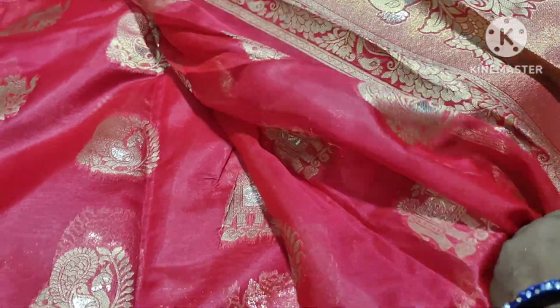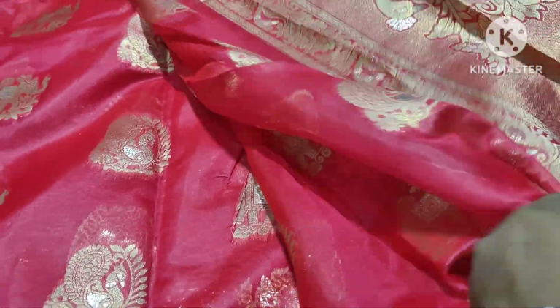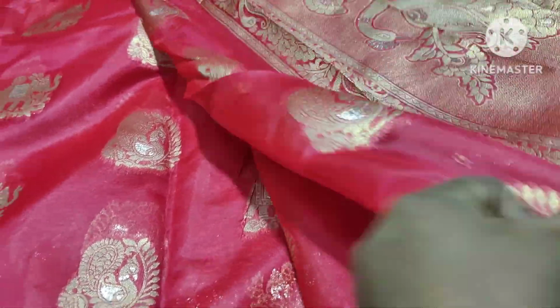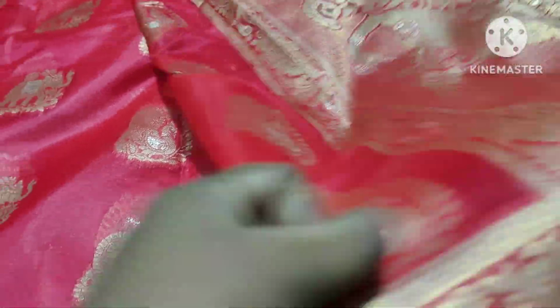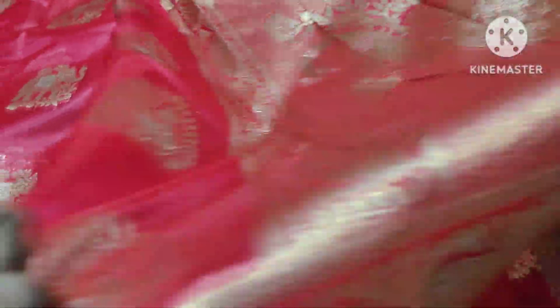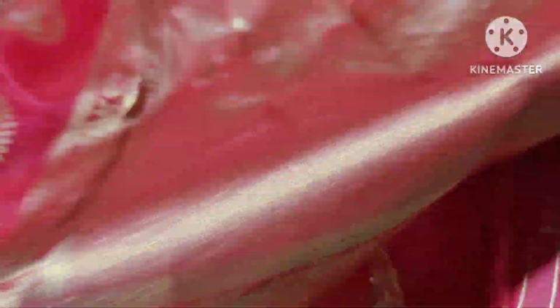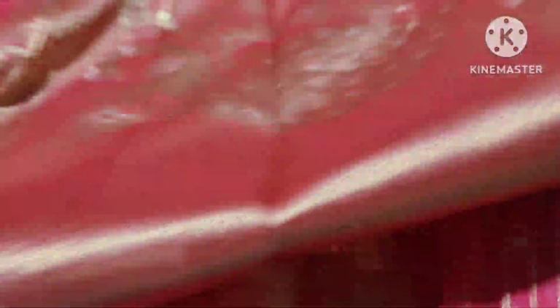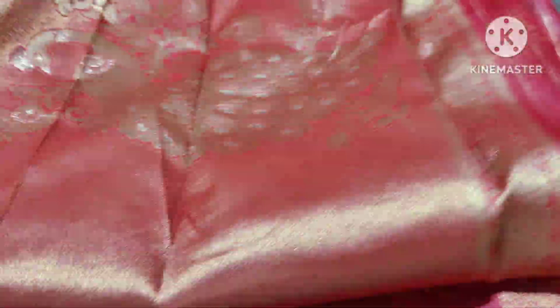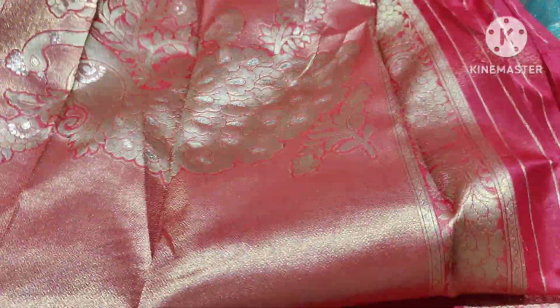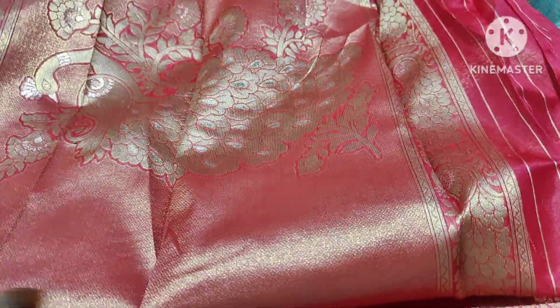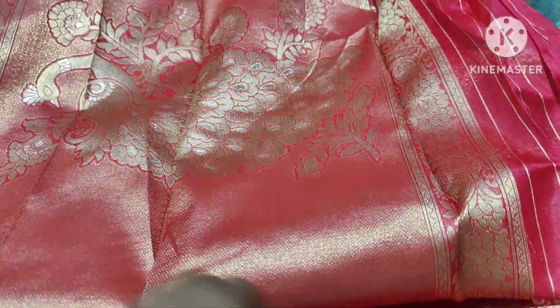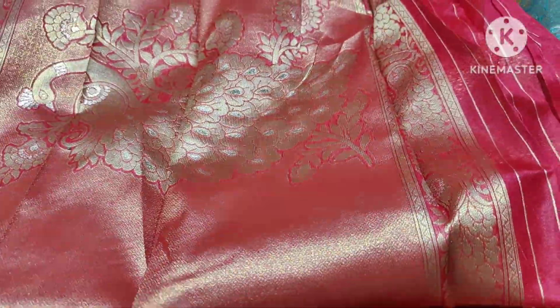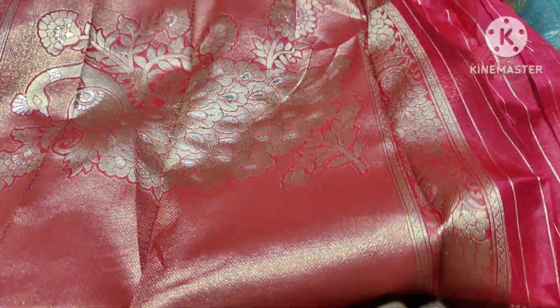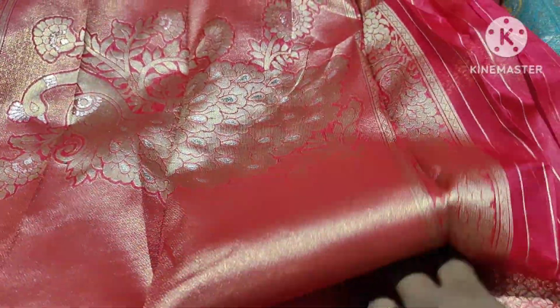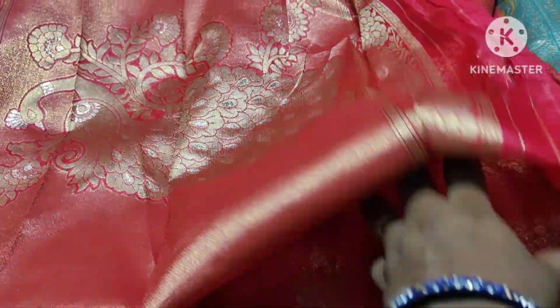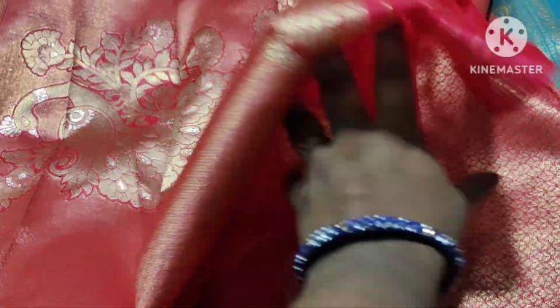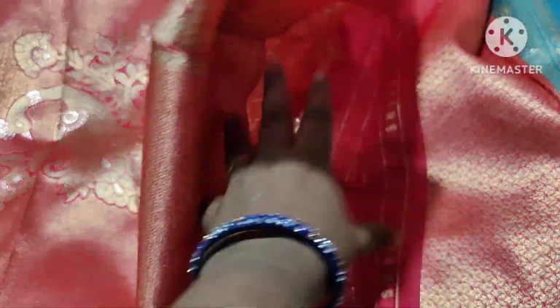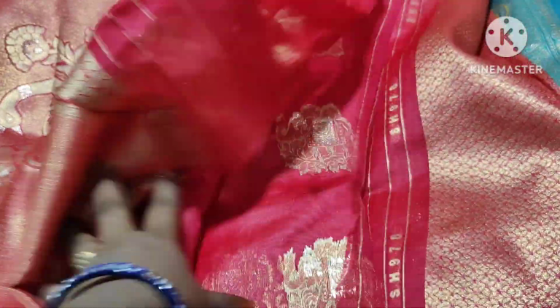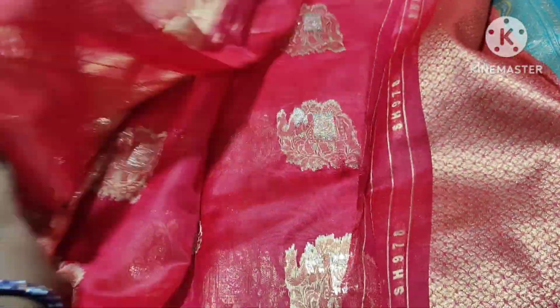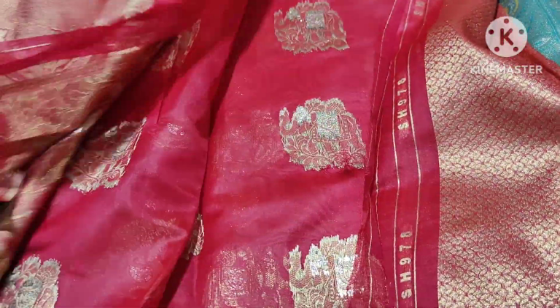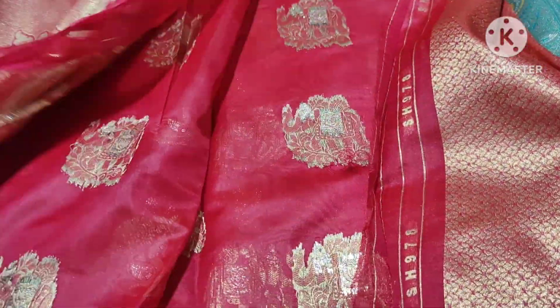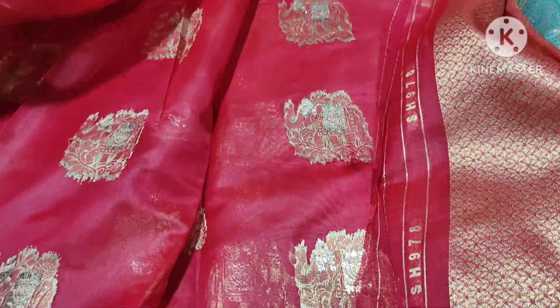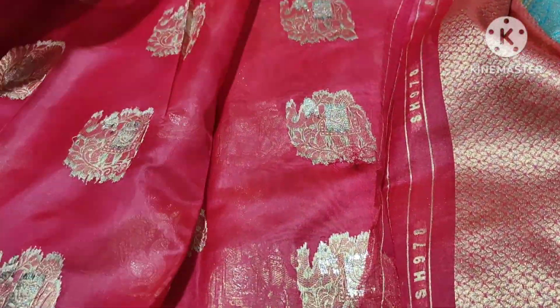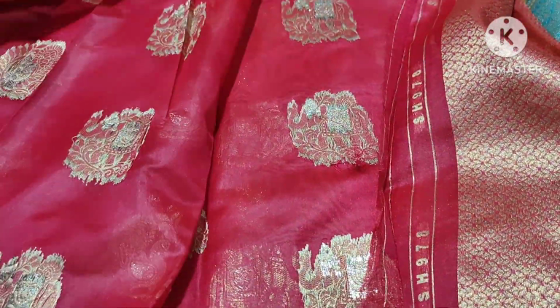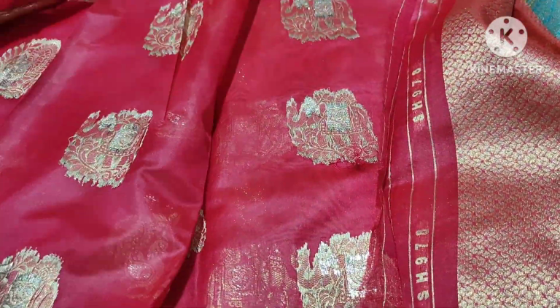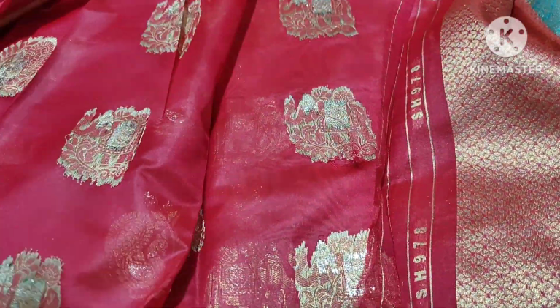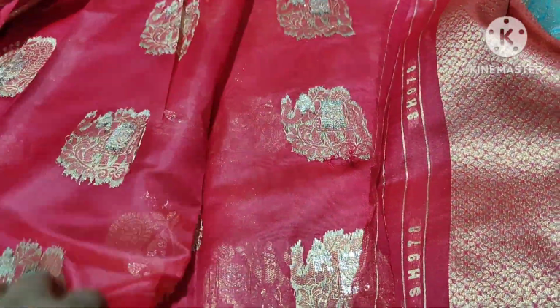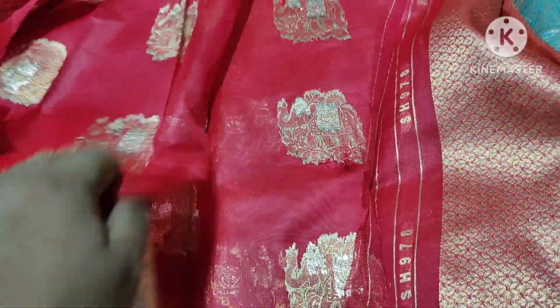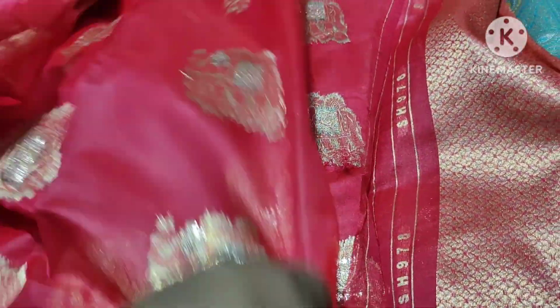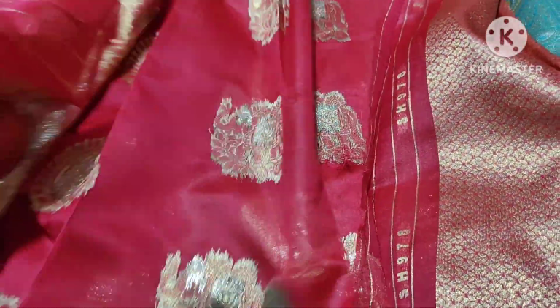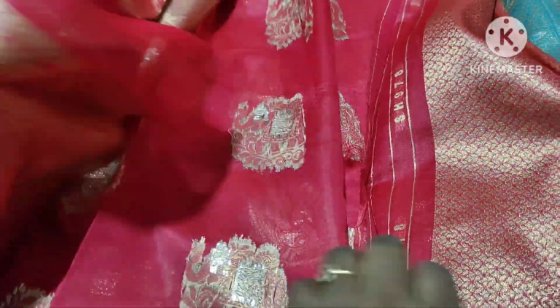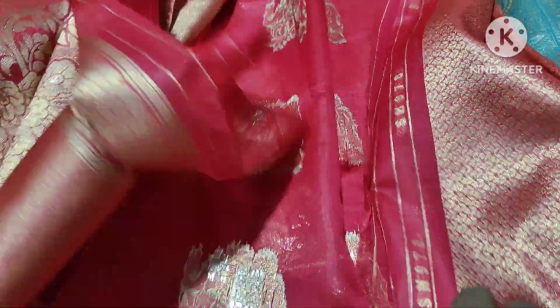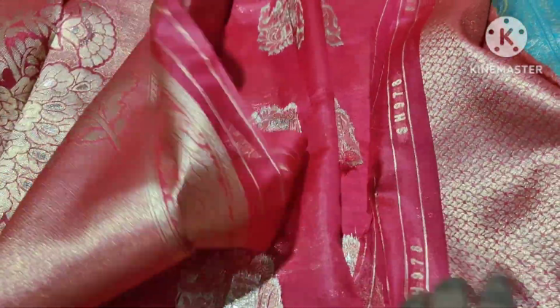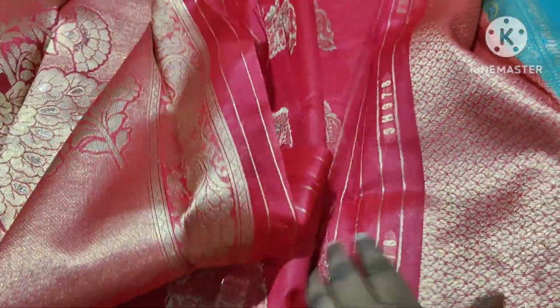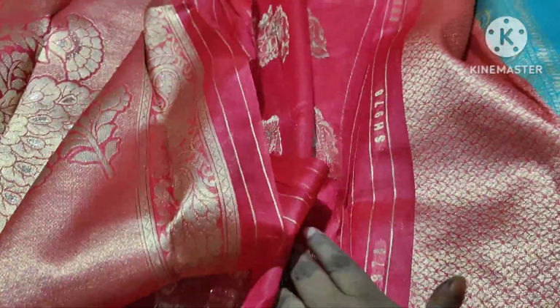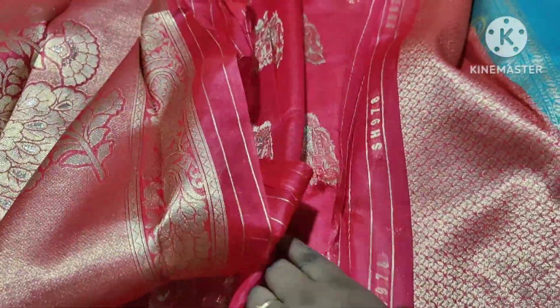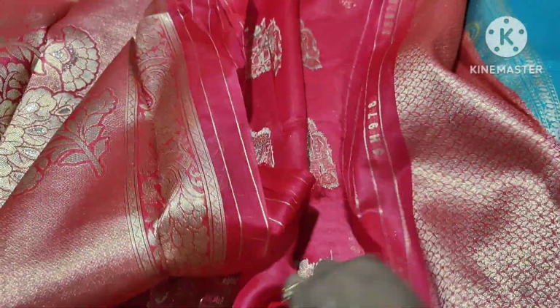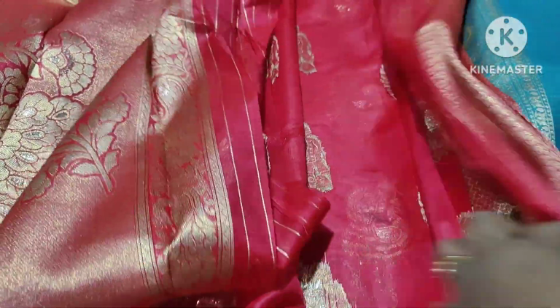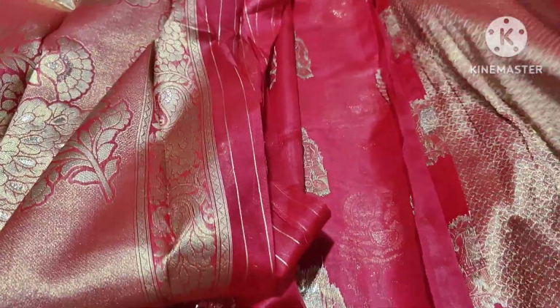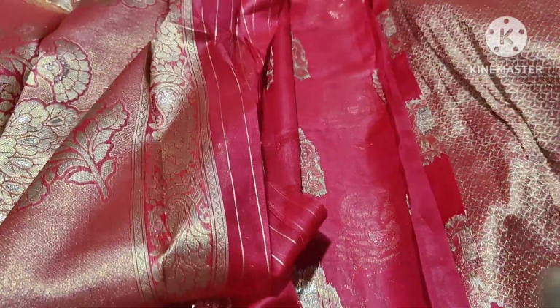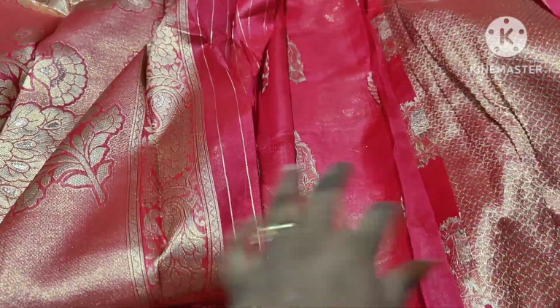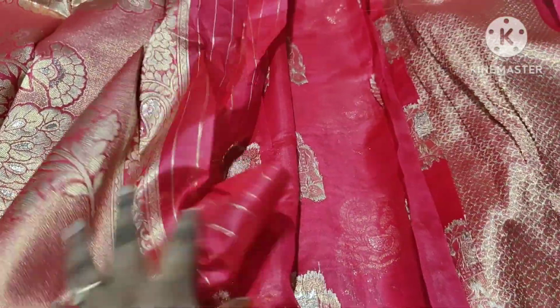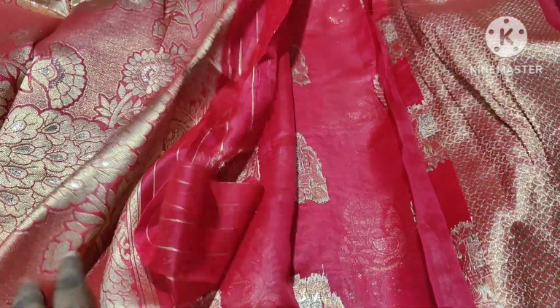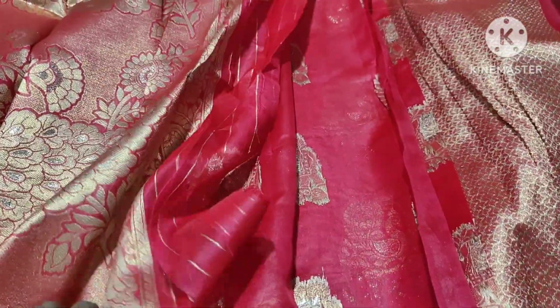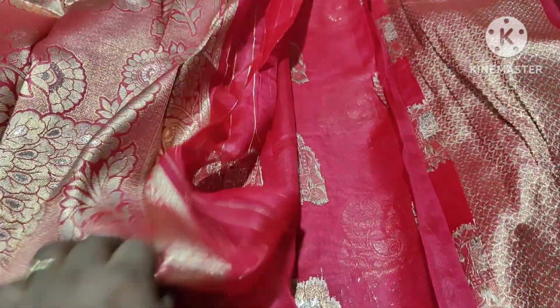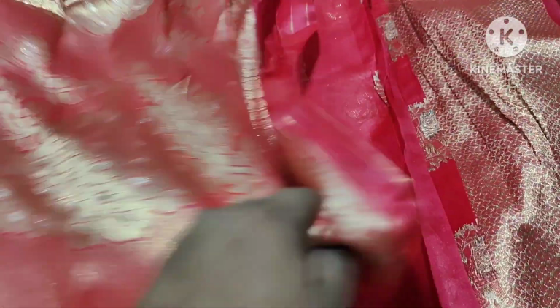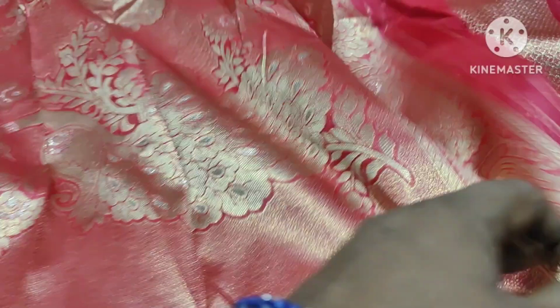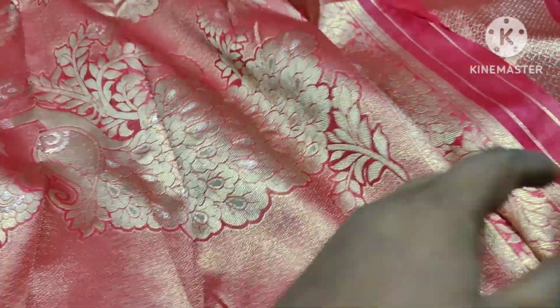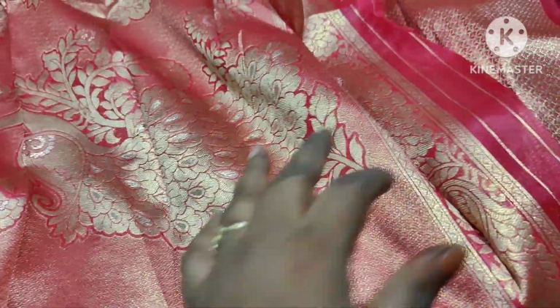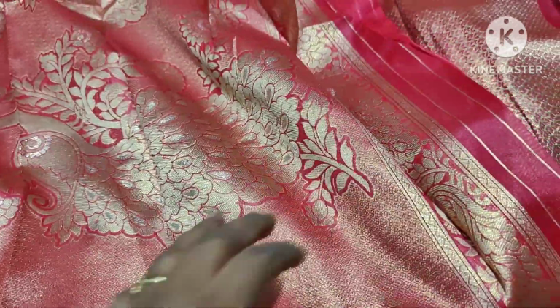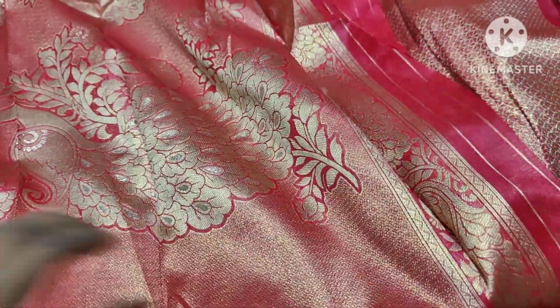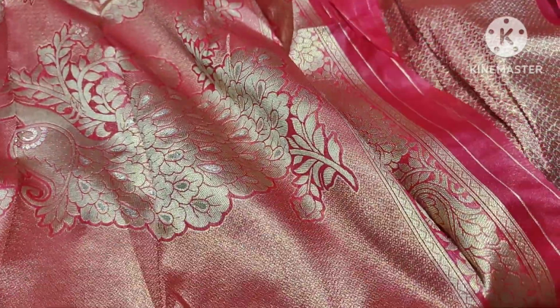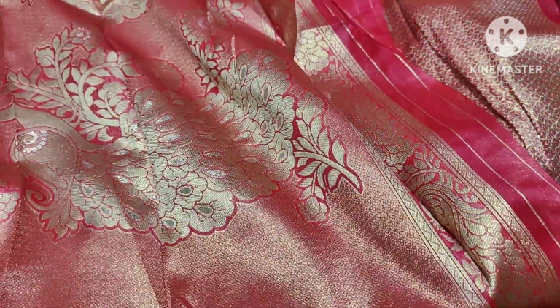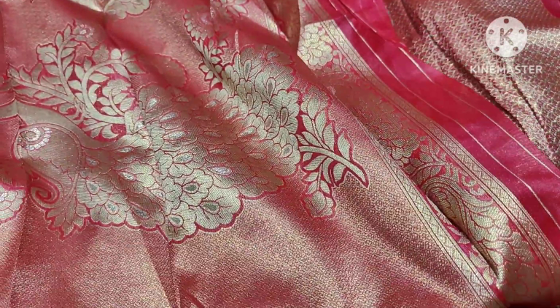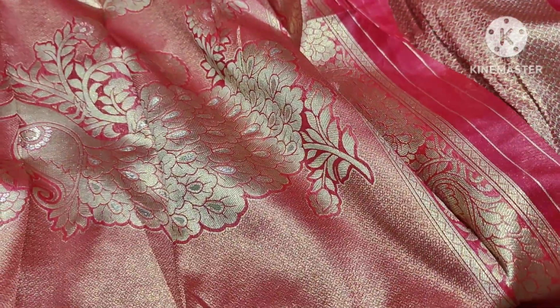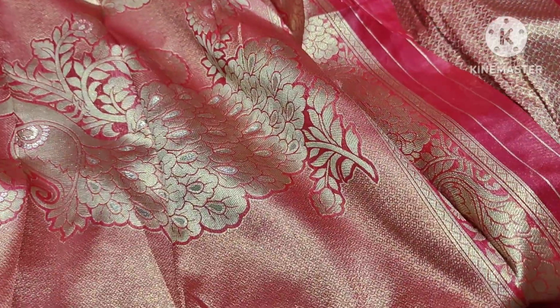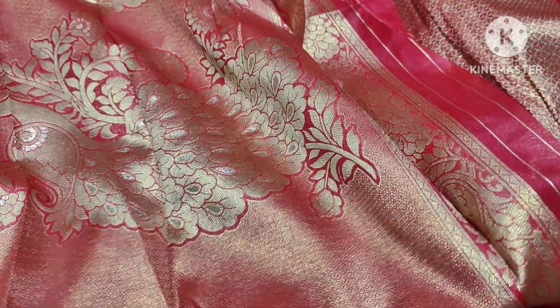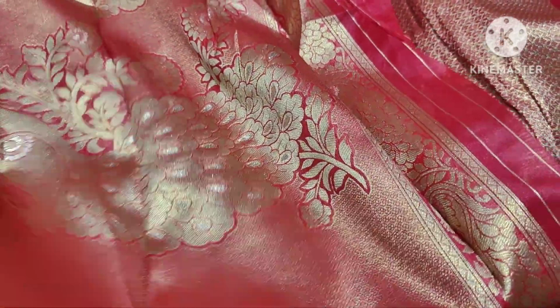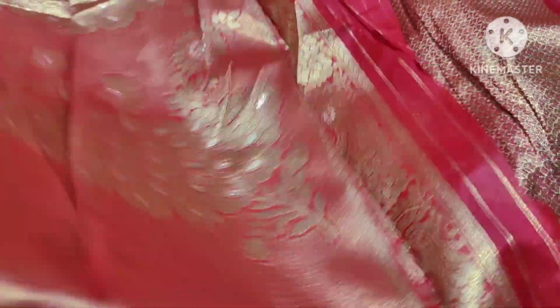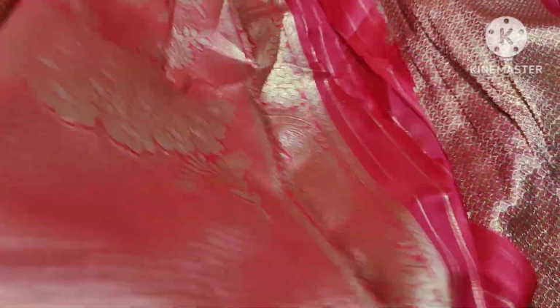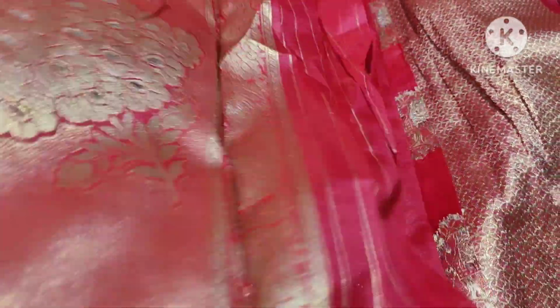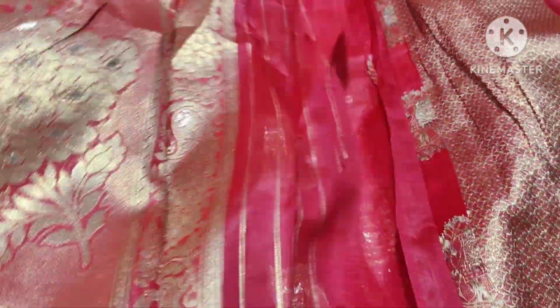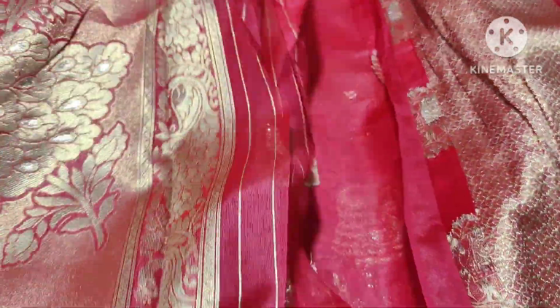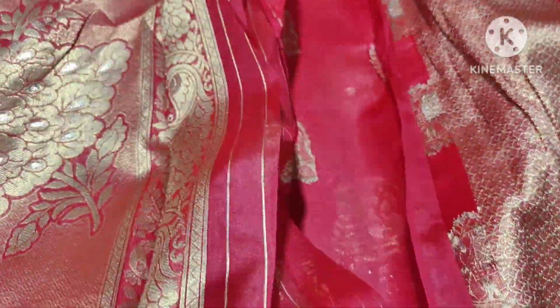This is a pure, virginal Banarasi Organza. Full sari collection with reasonable price — only 650 rupees.